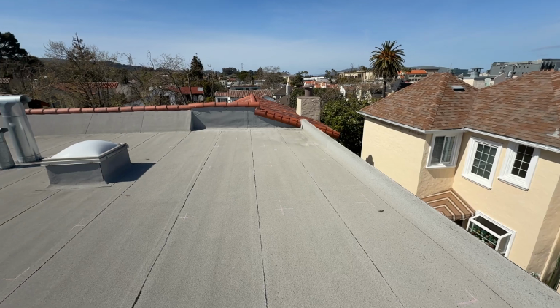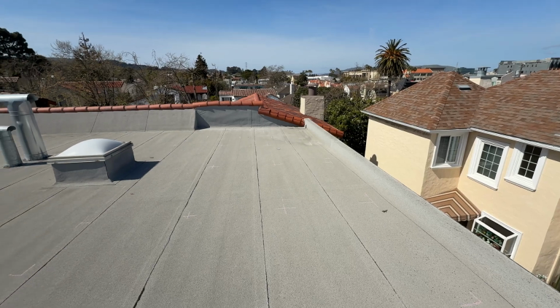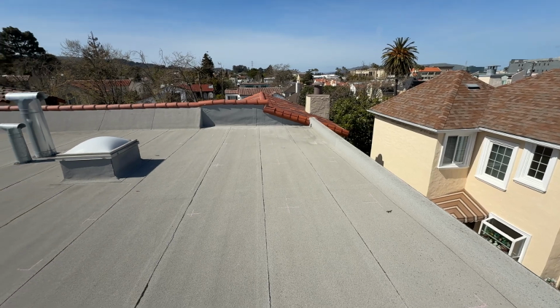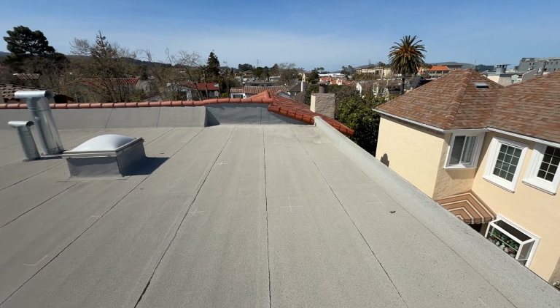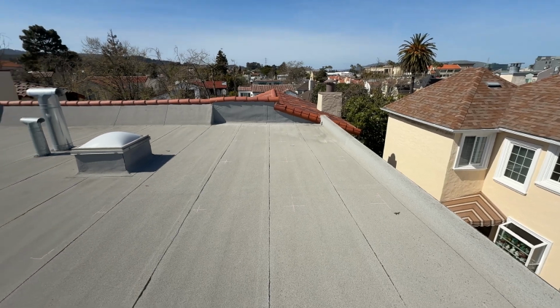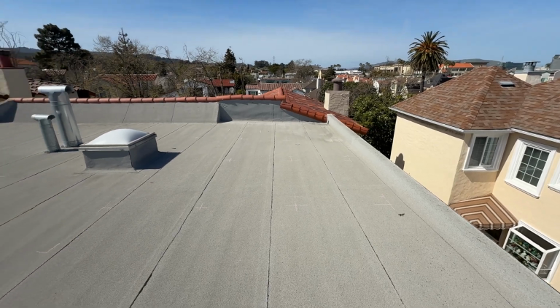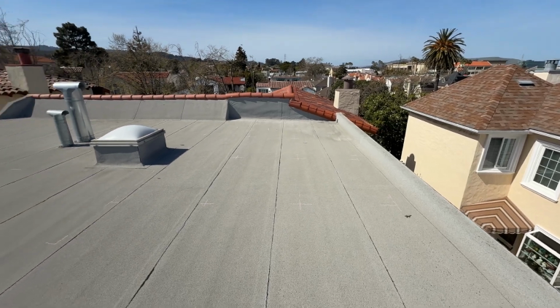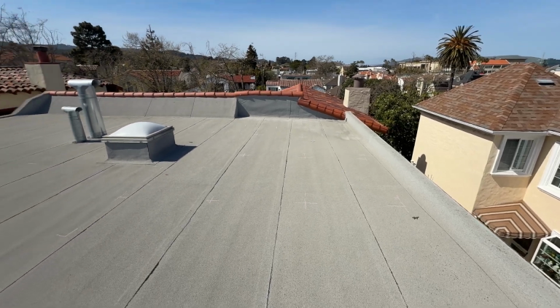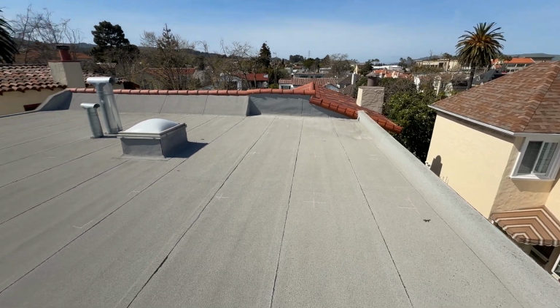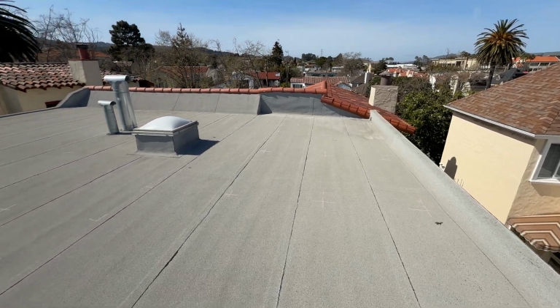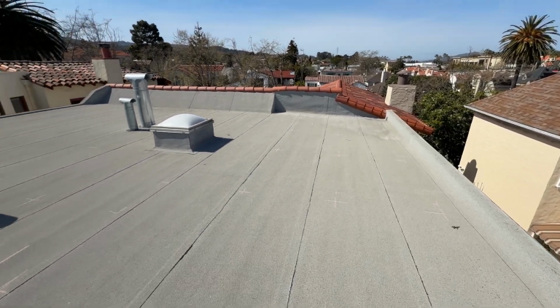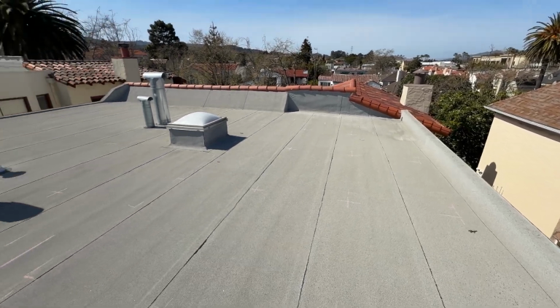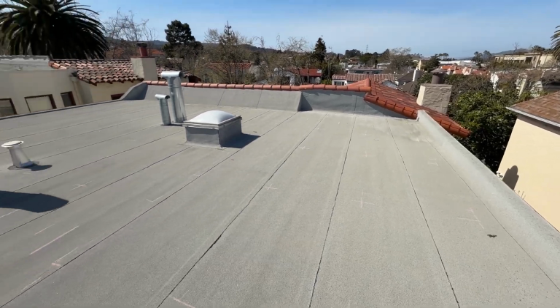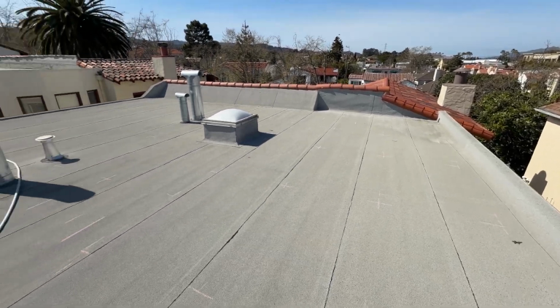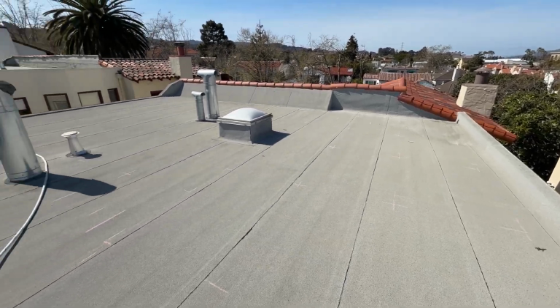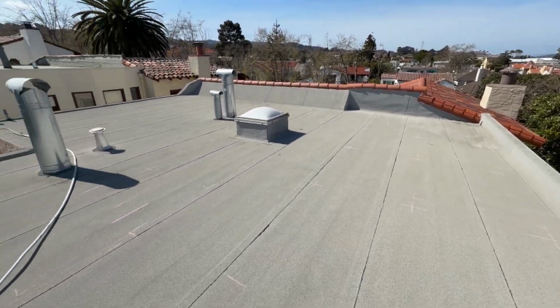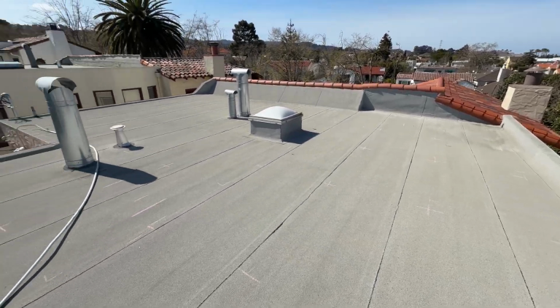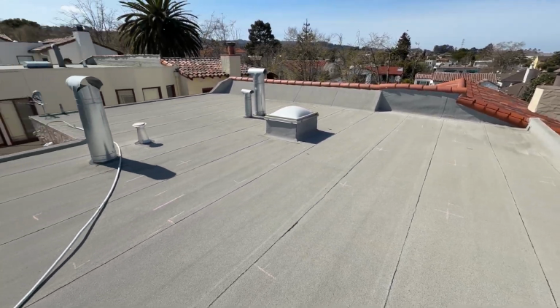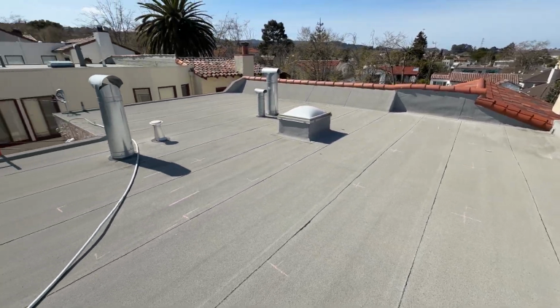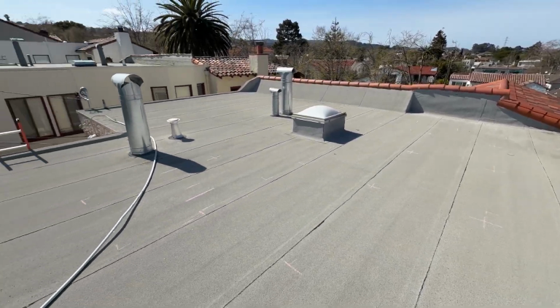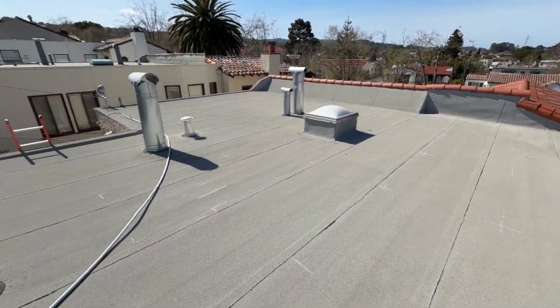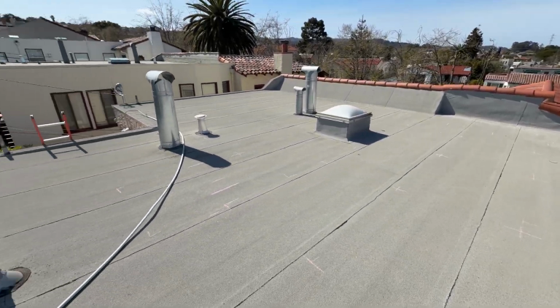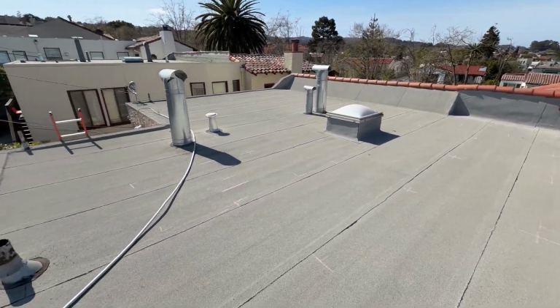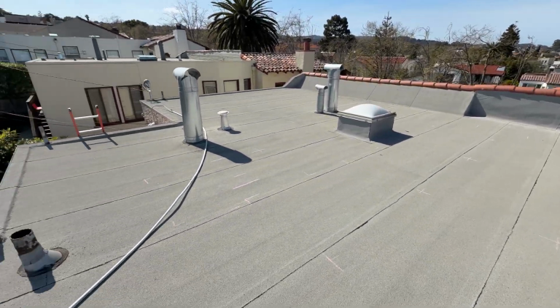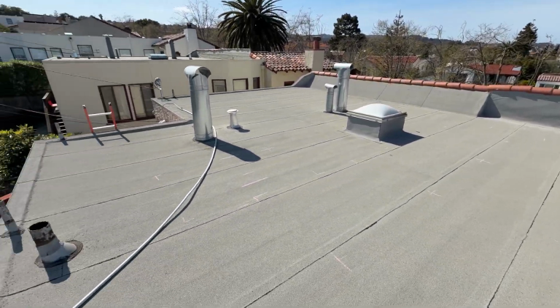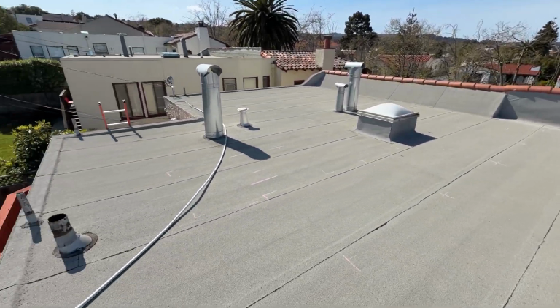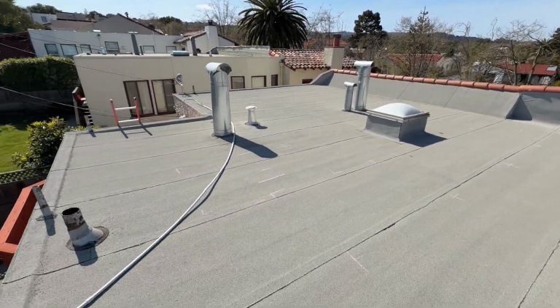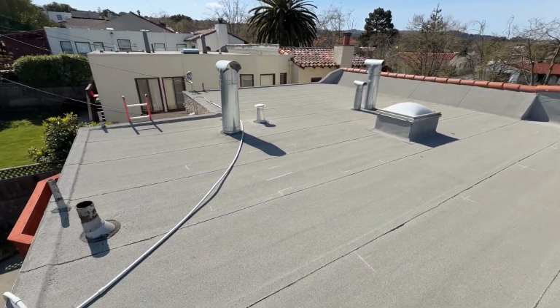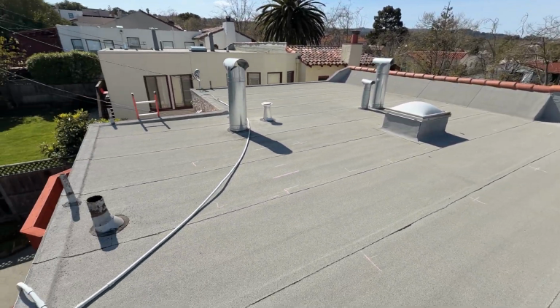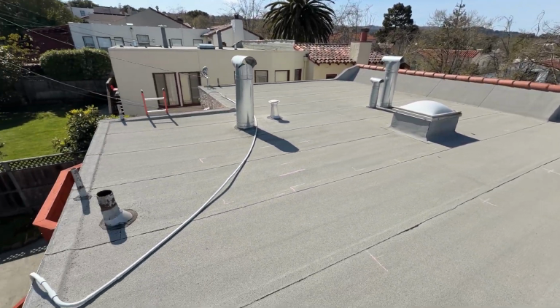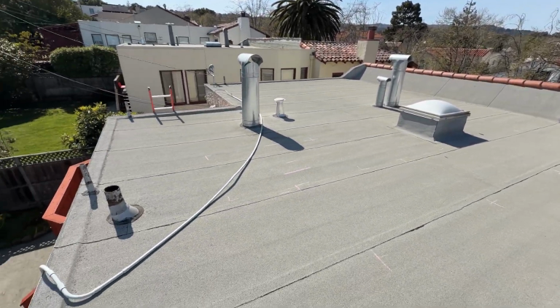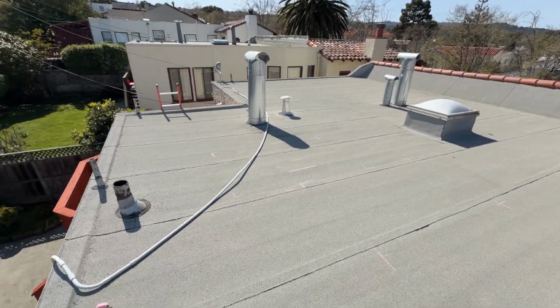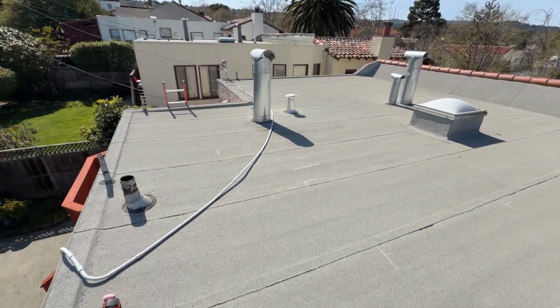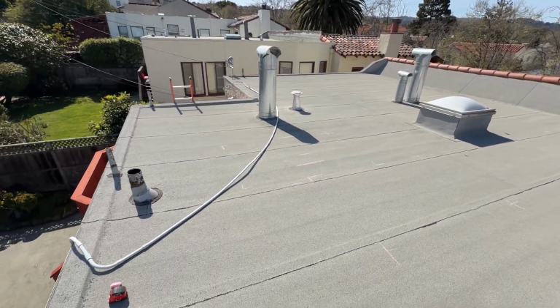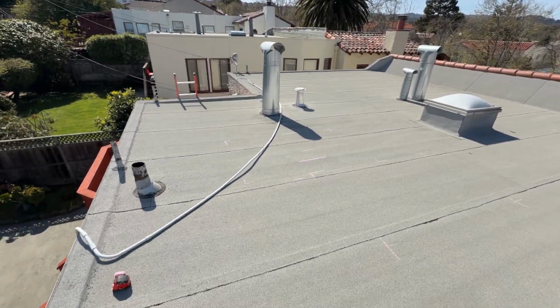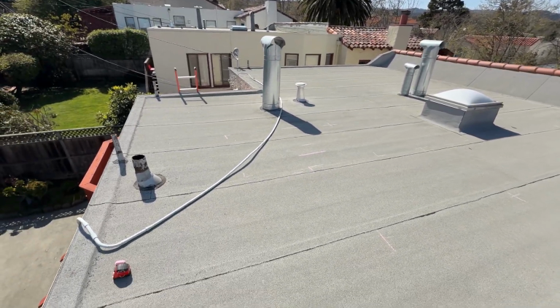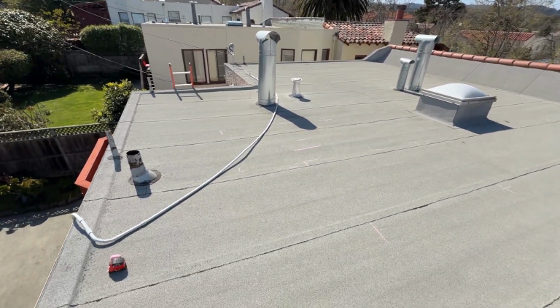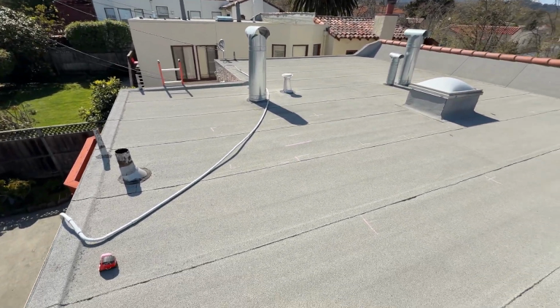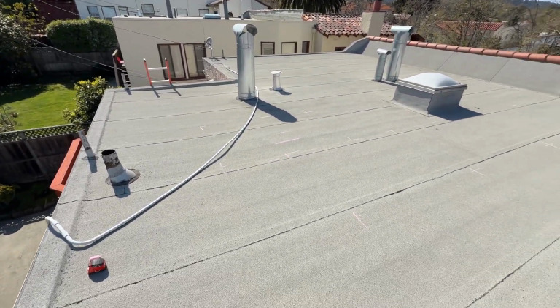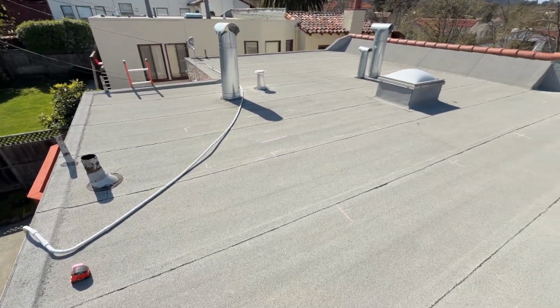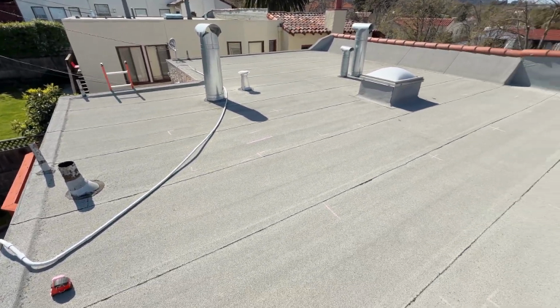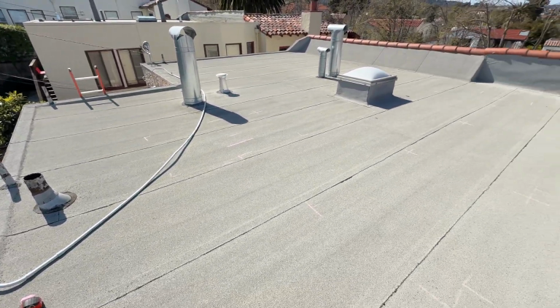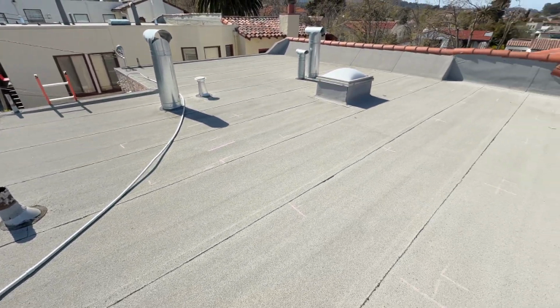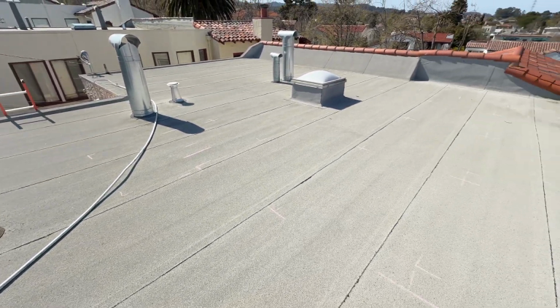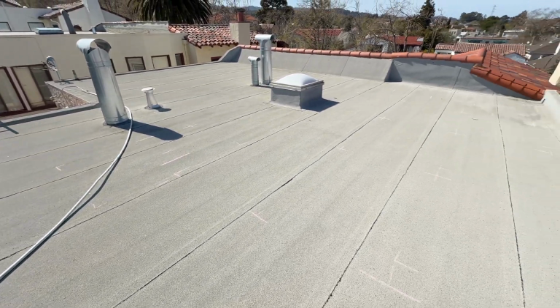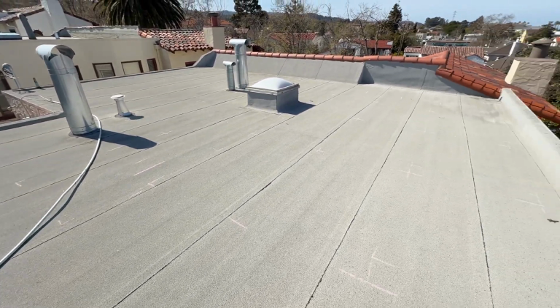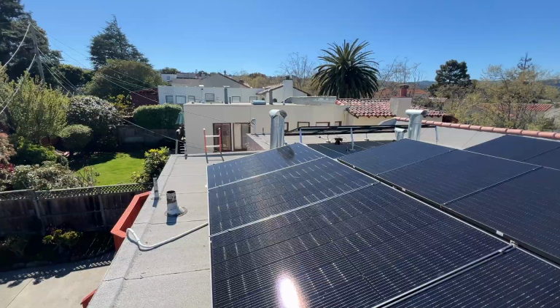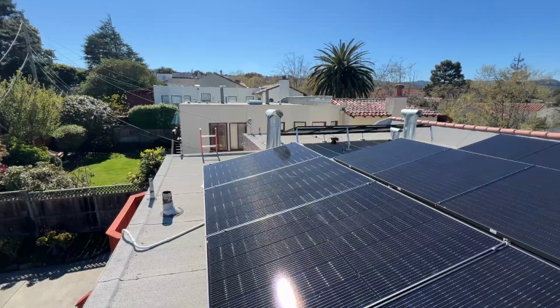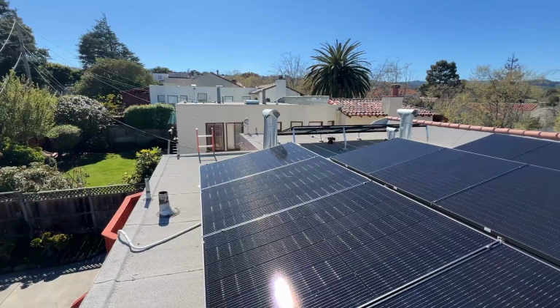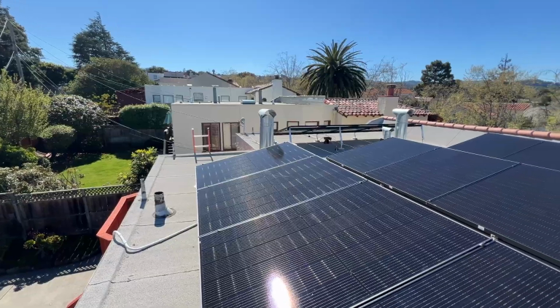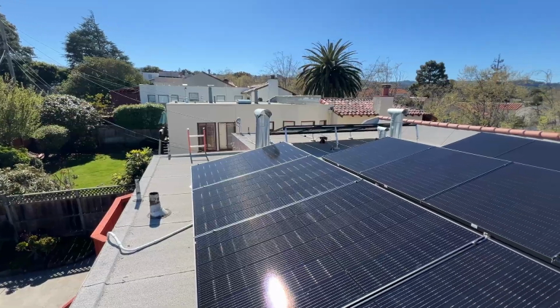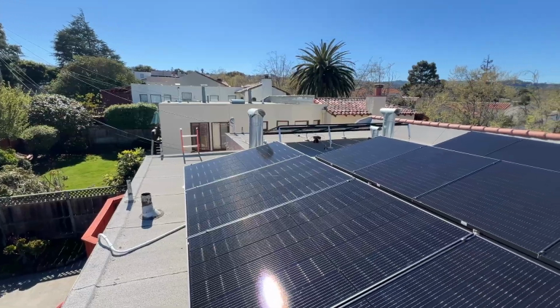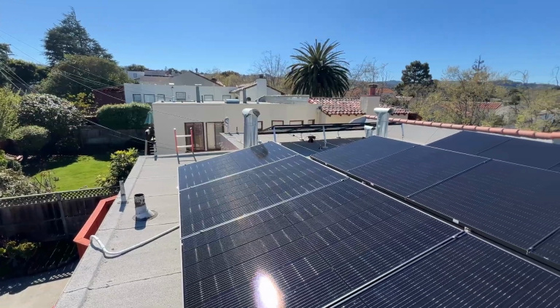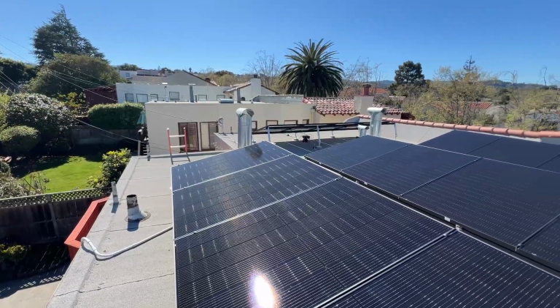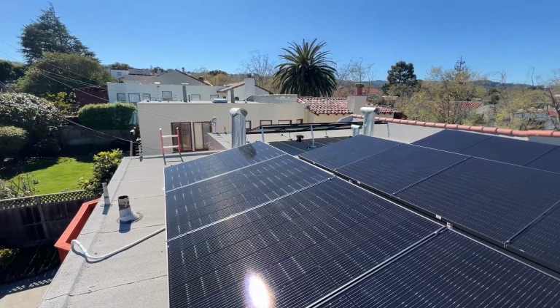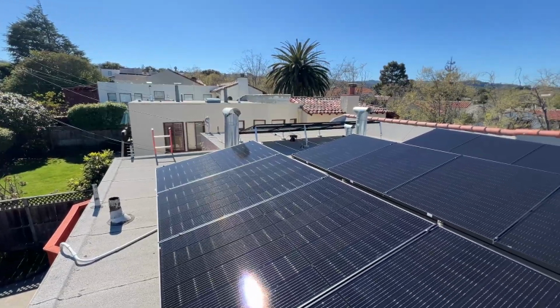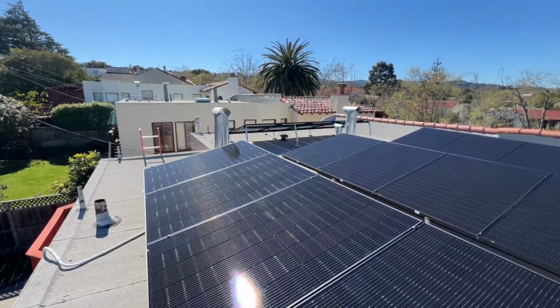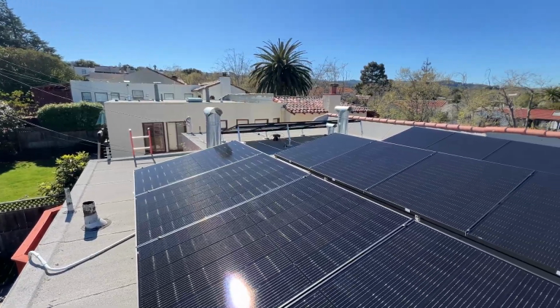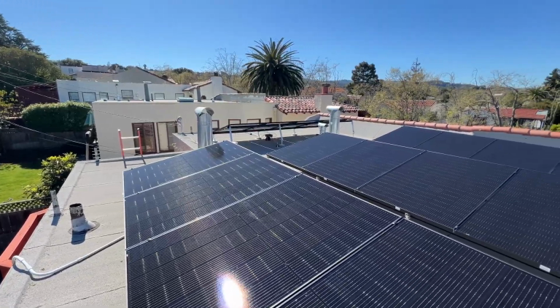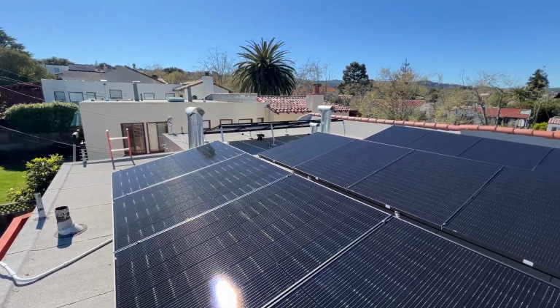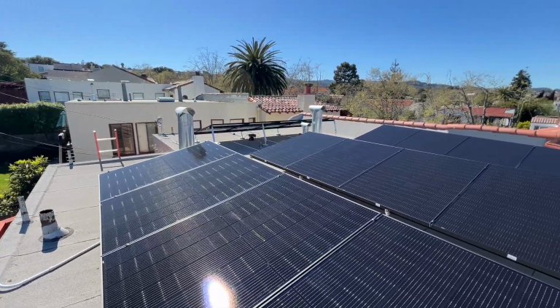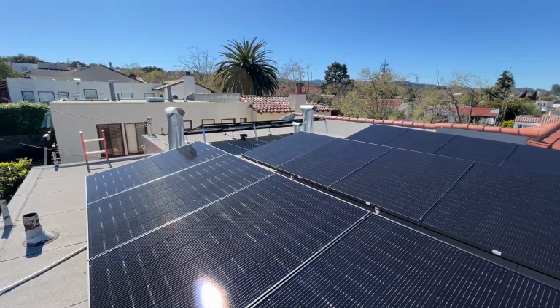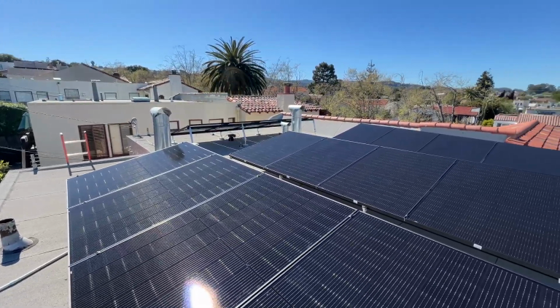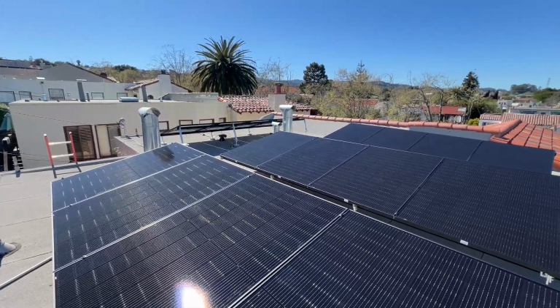Hey guys, in this video we are going to install solar panels on a flat roof. If you're interested, let's jump into the video.